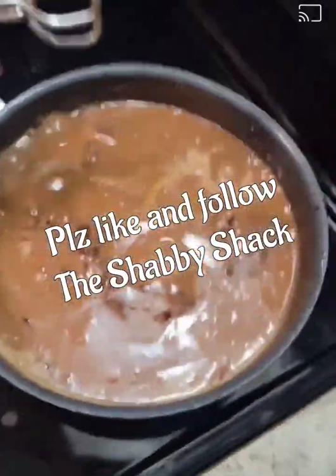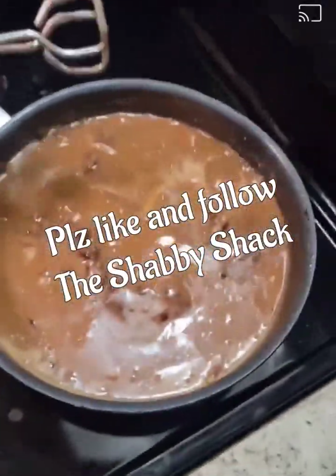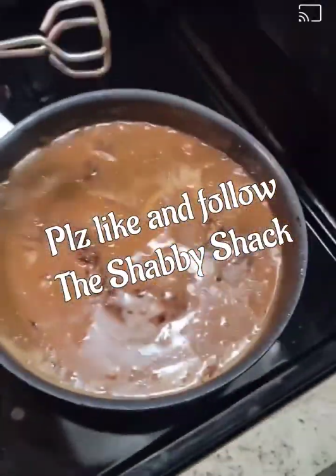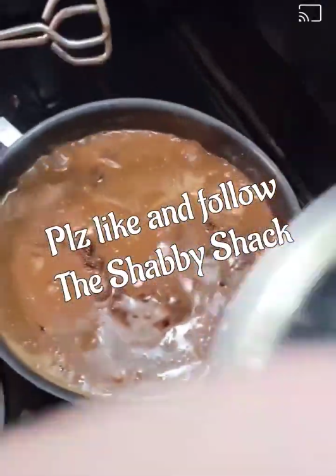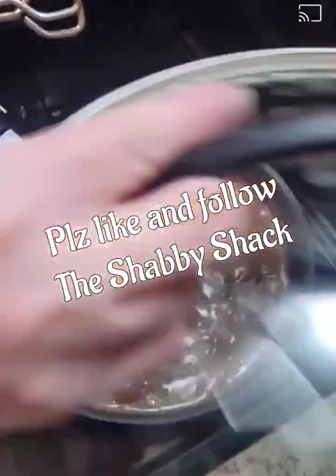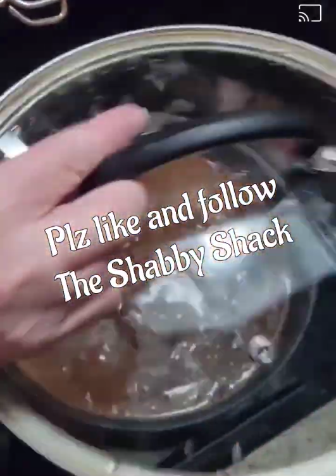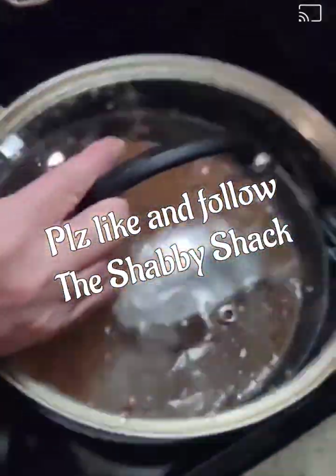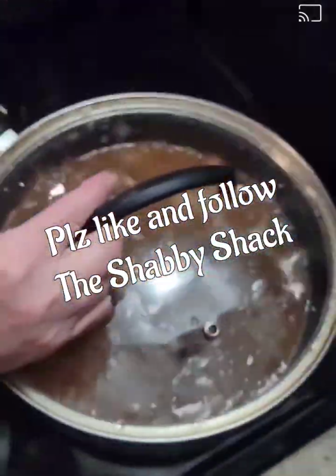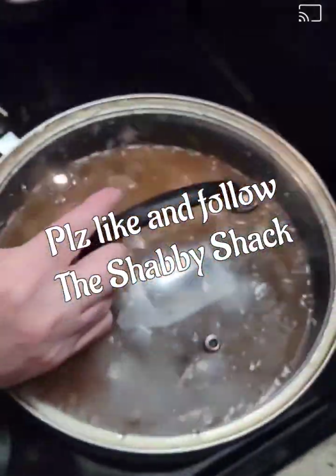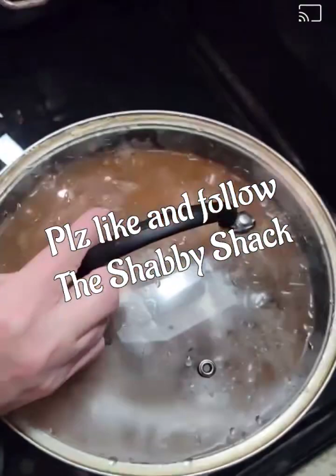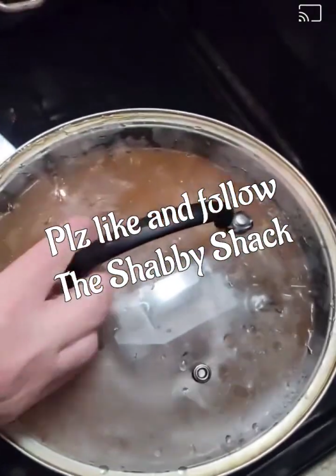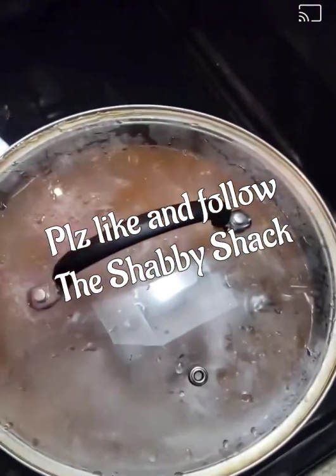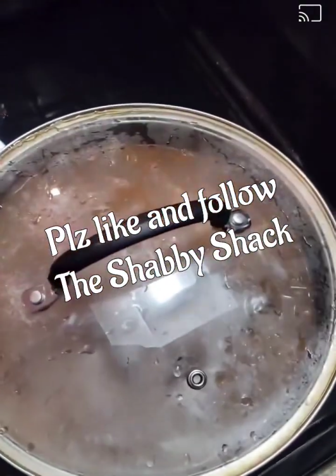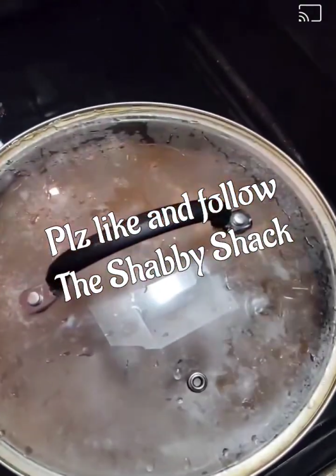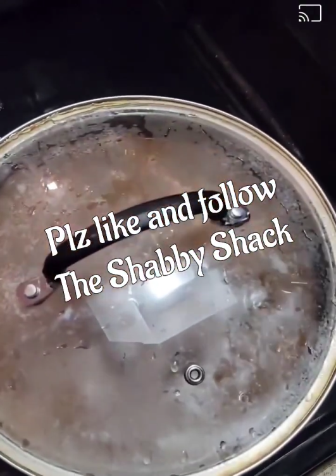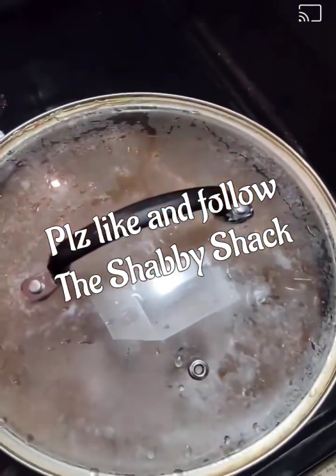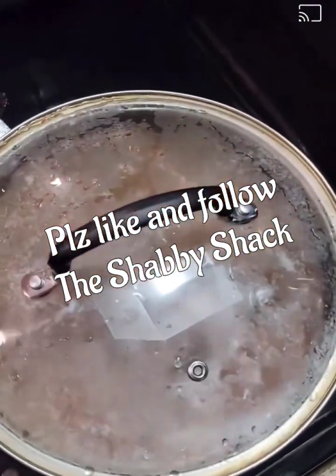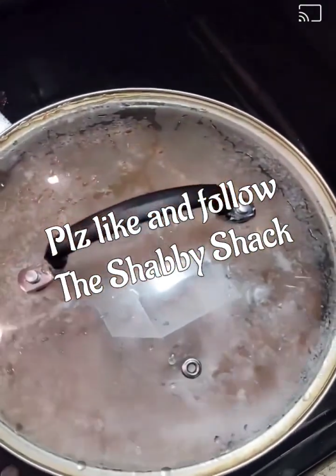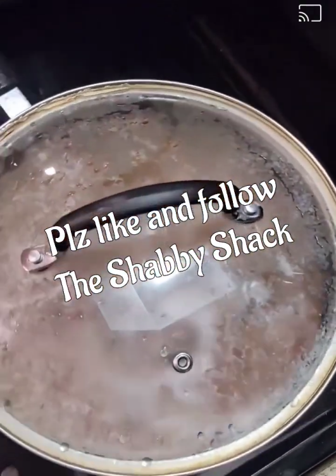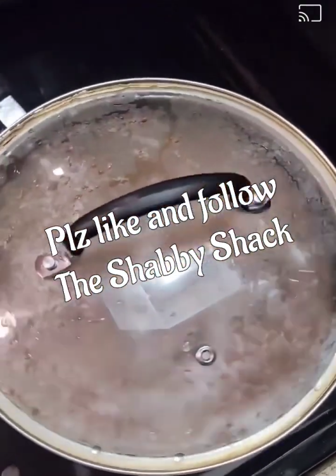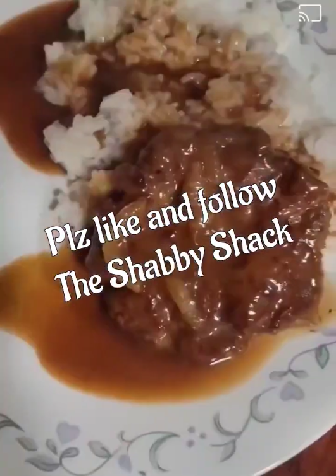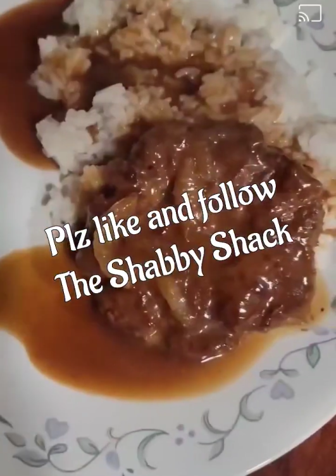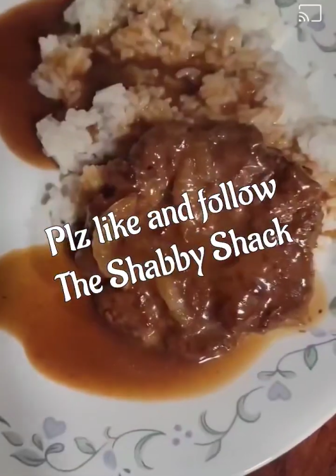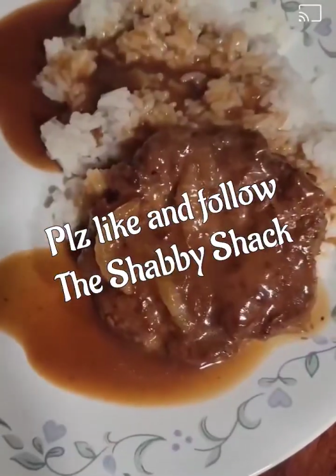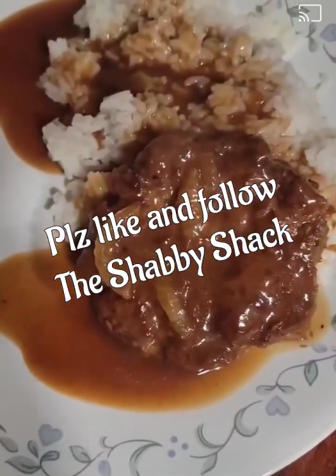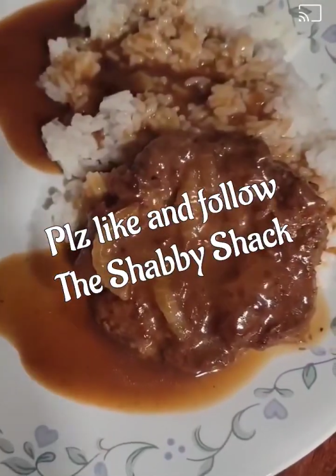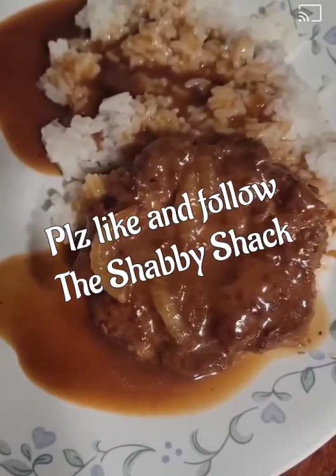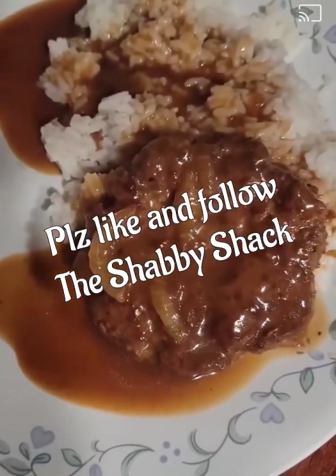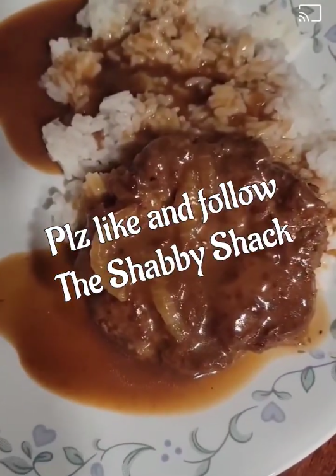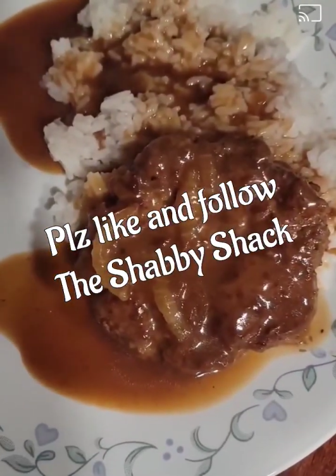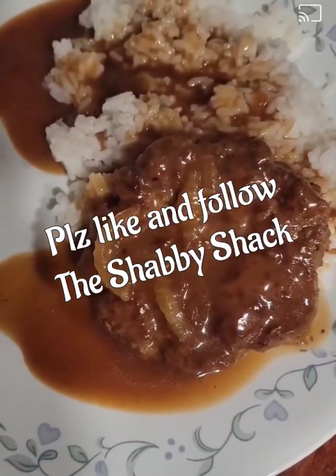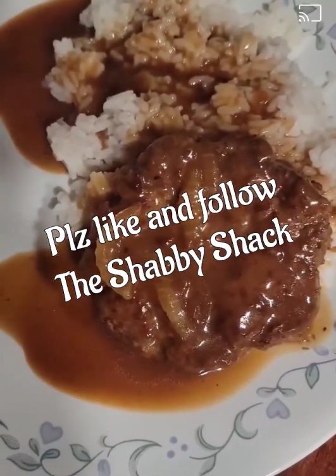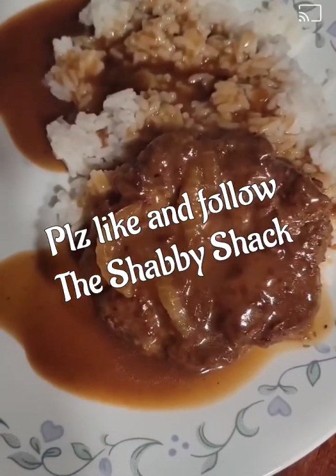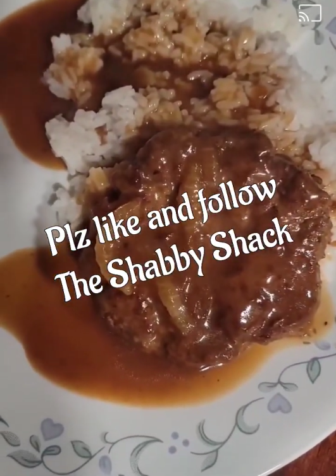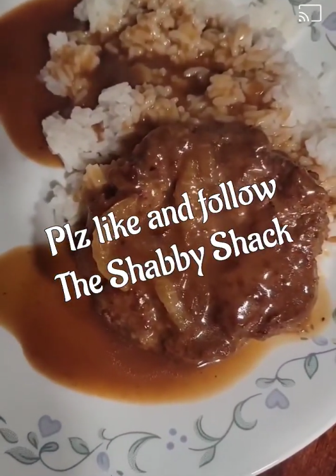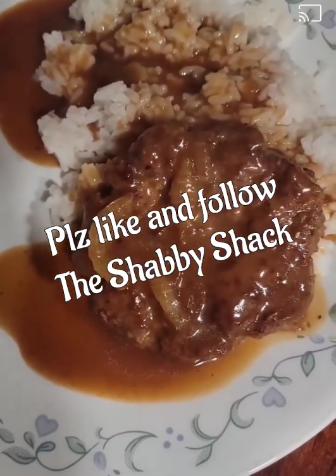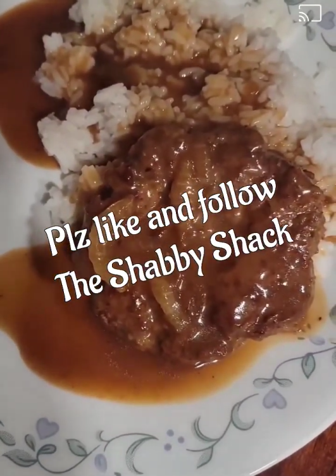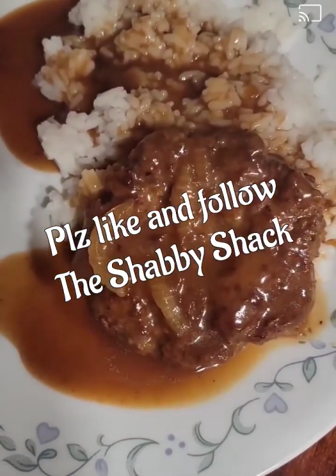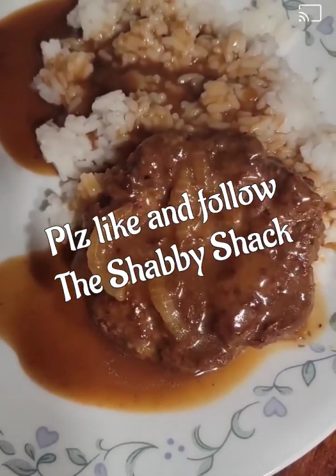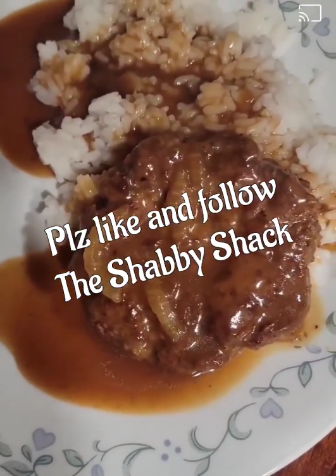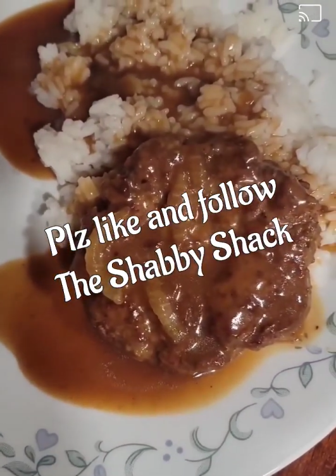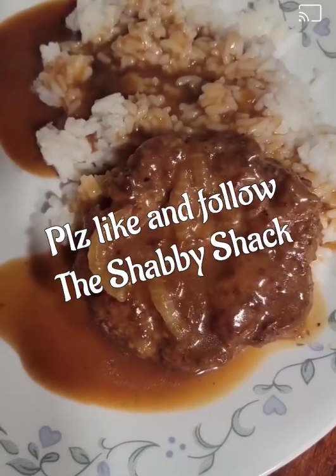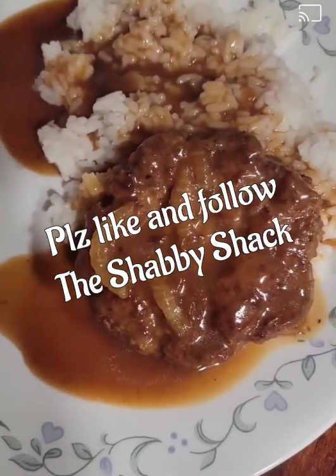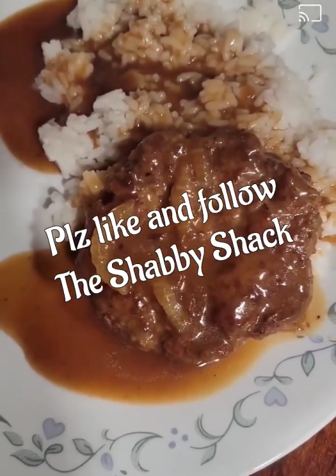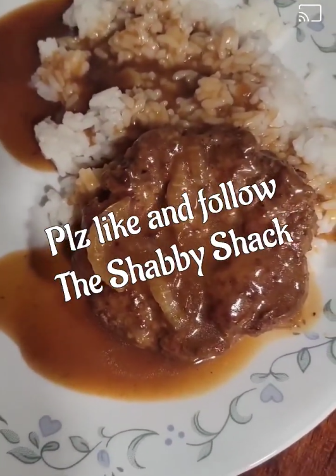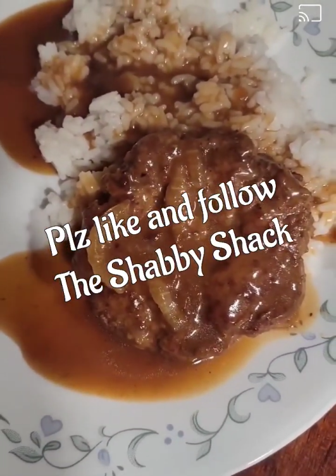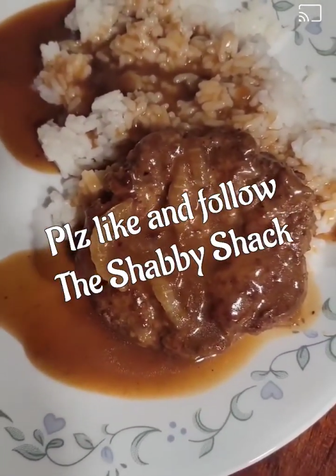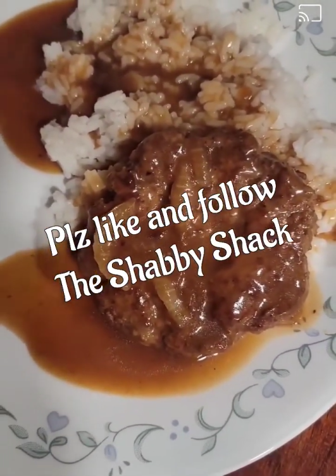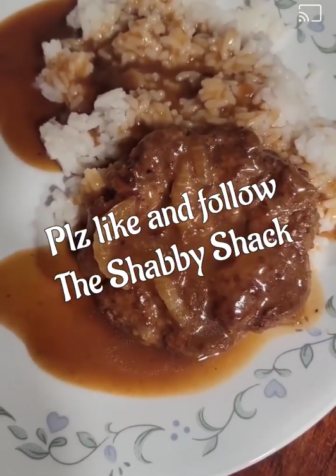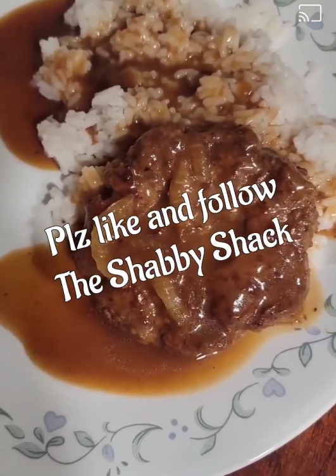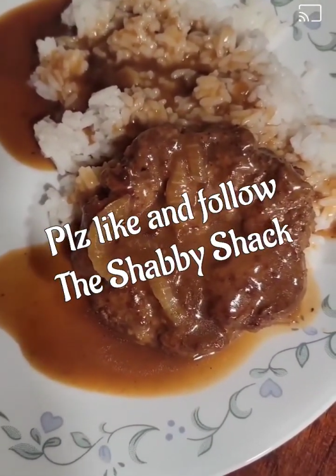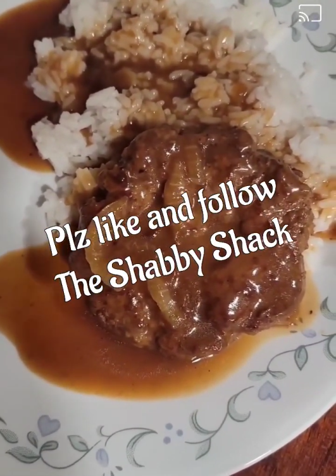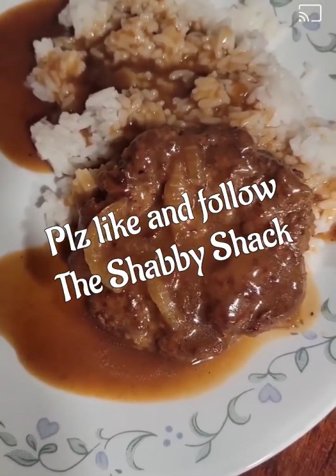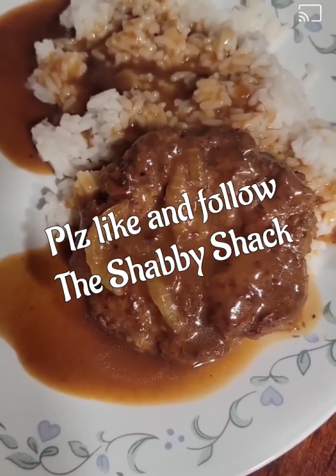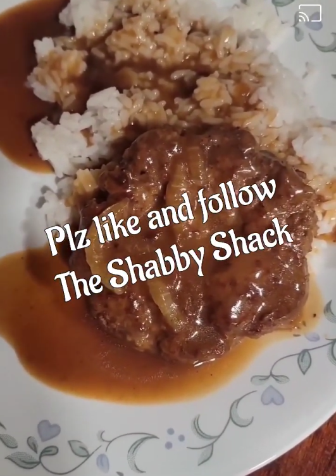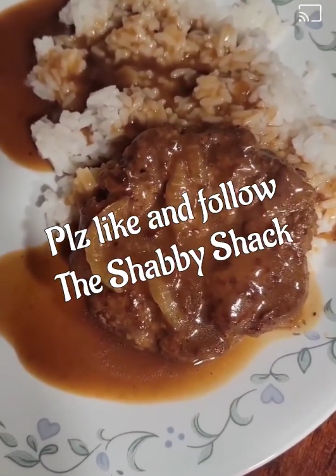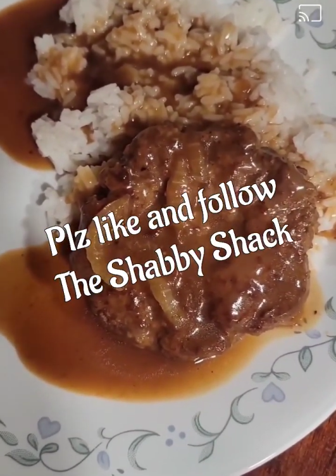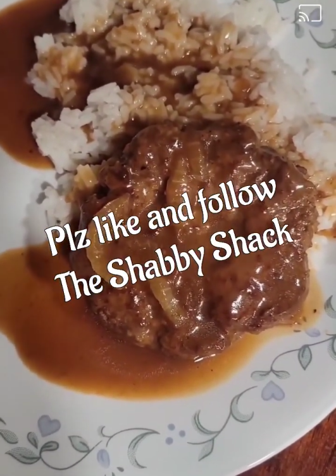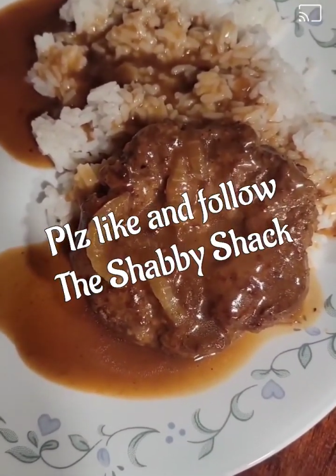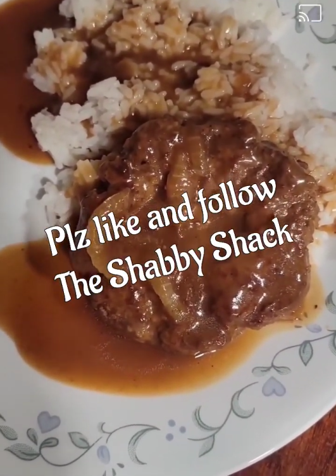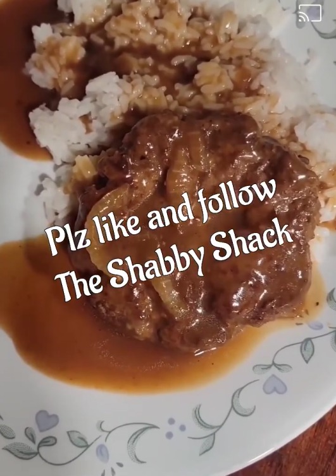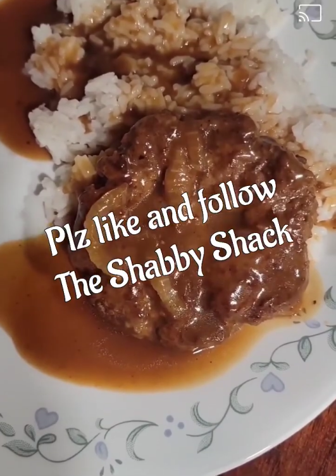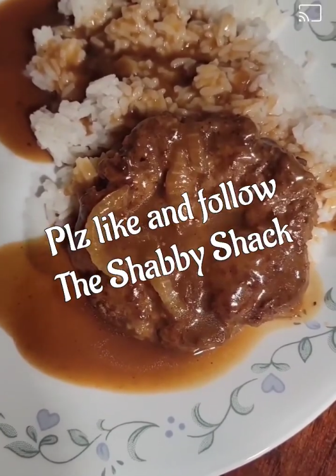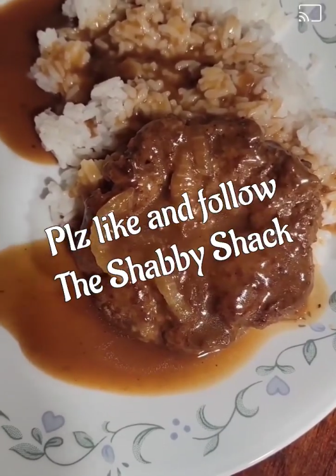Please make sure you like the video for me and come back to the Shabby Kitchen for more recipes. Thanks for watching.